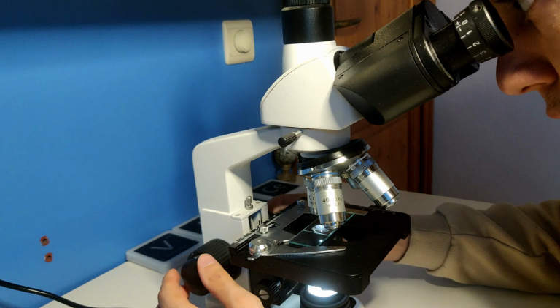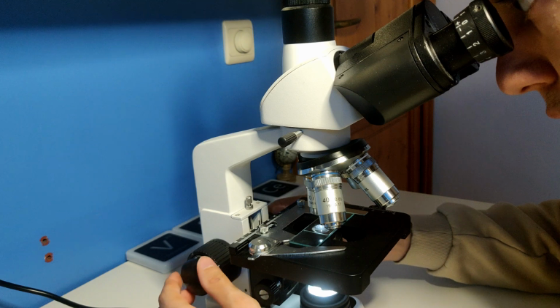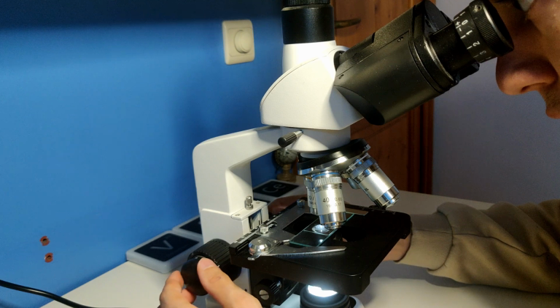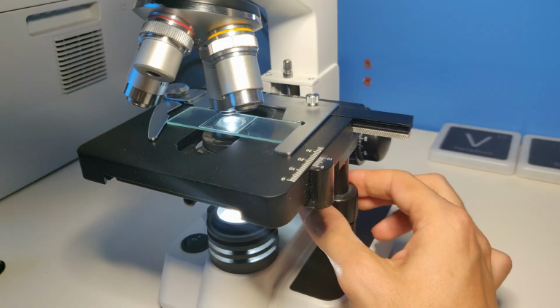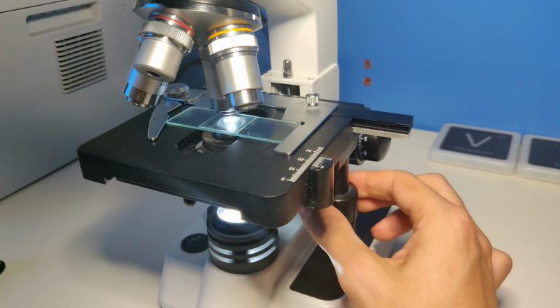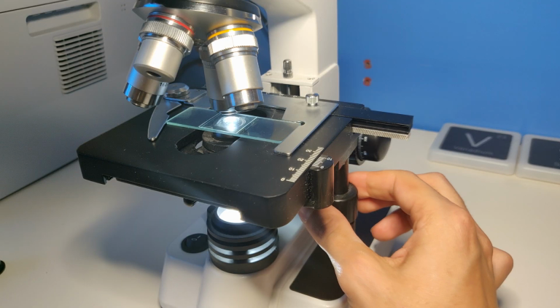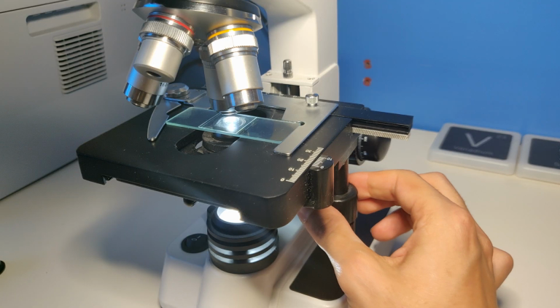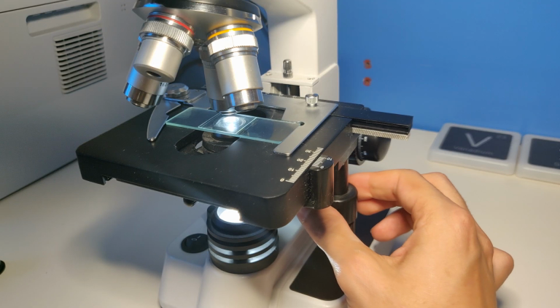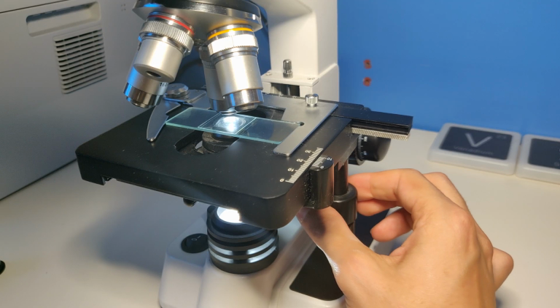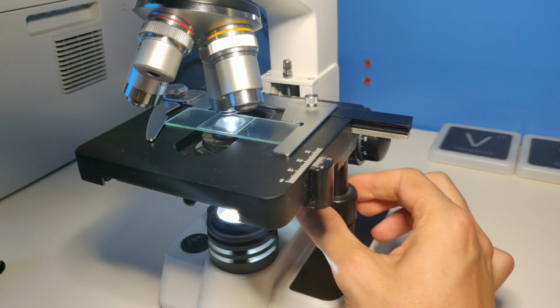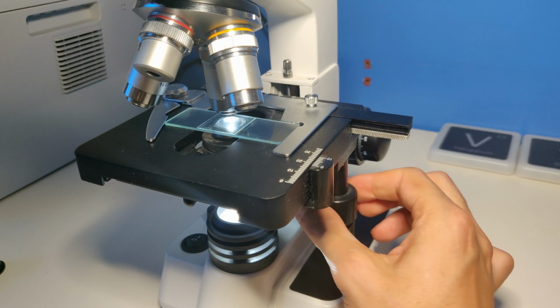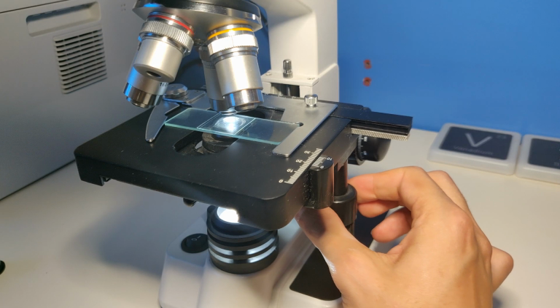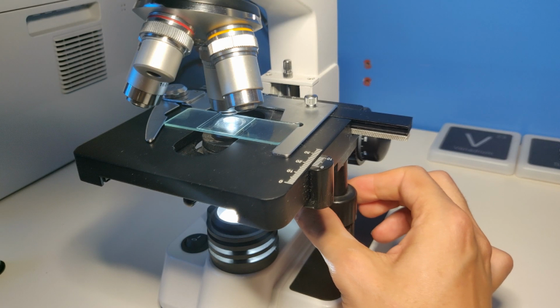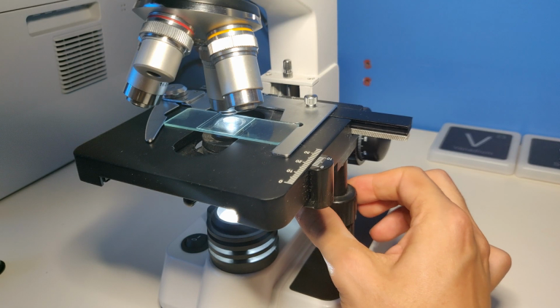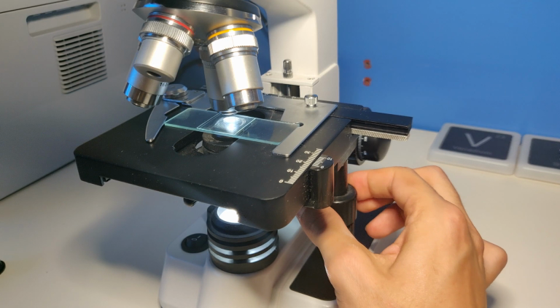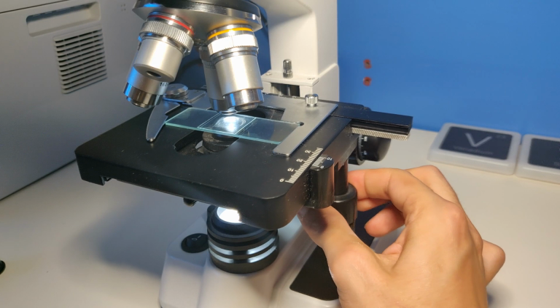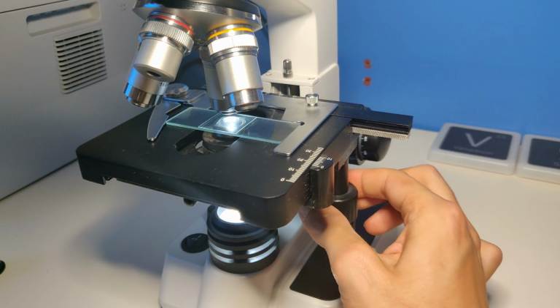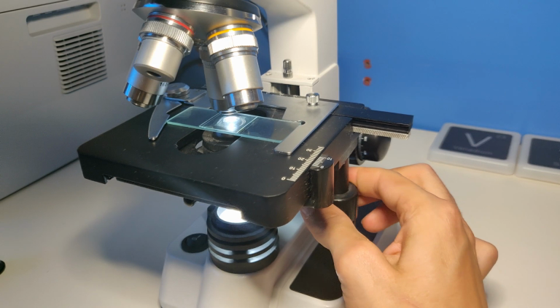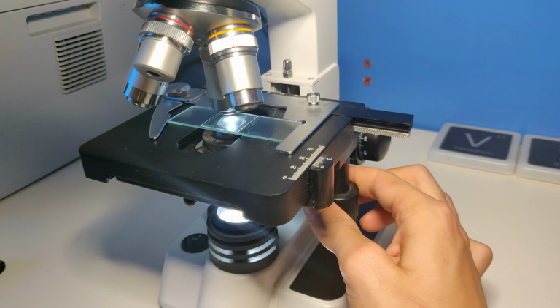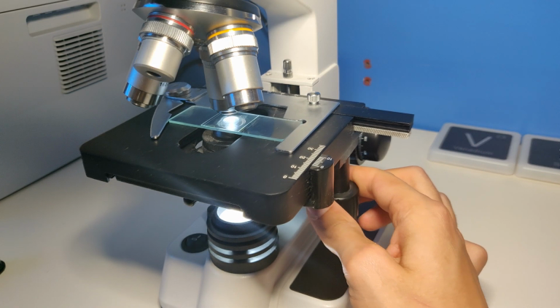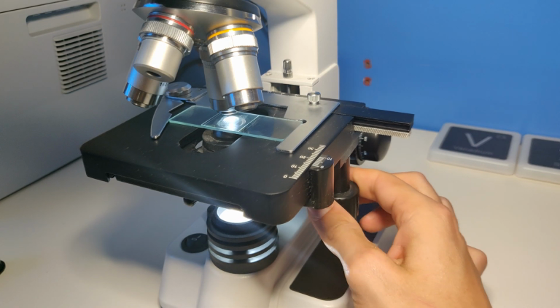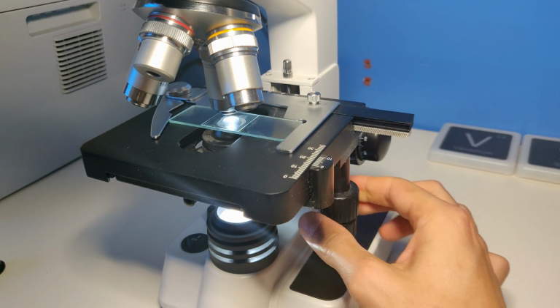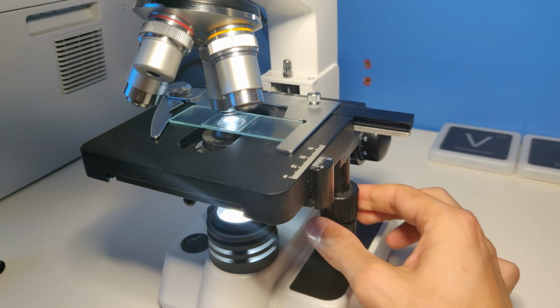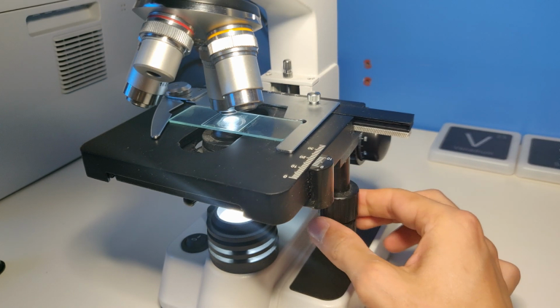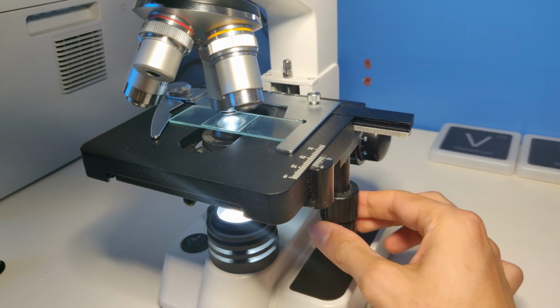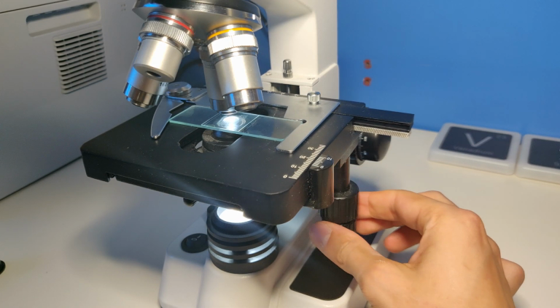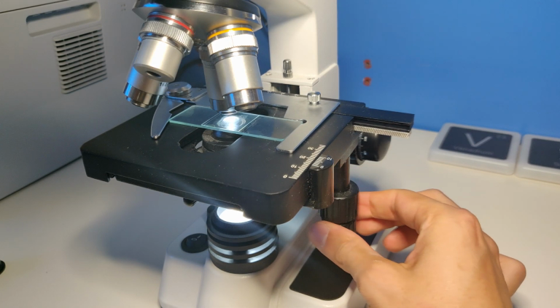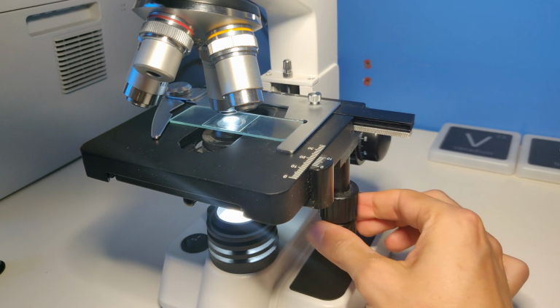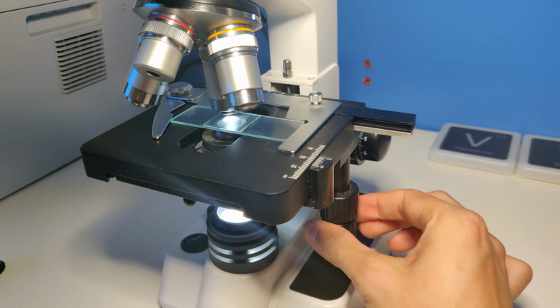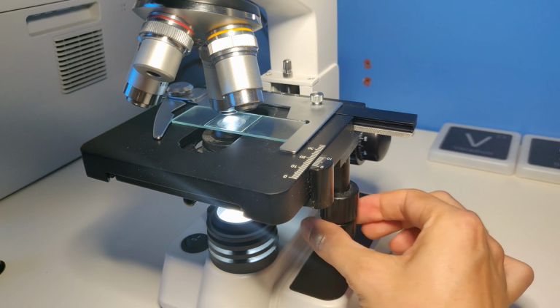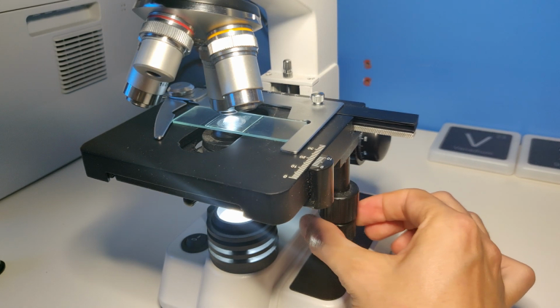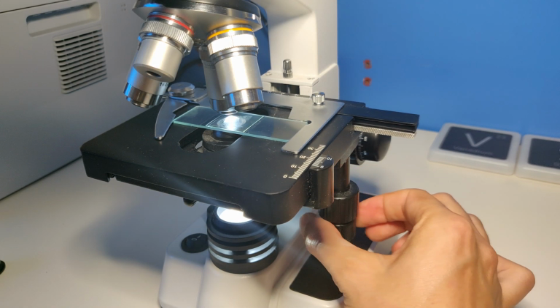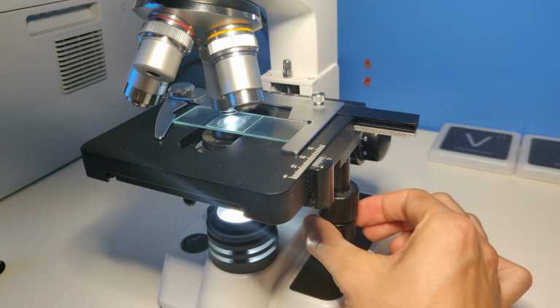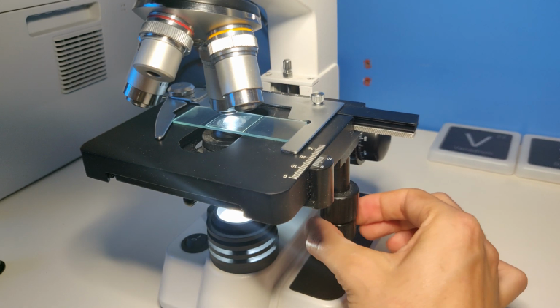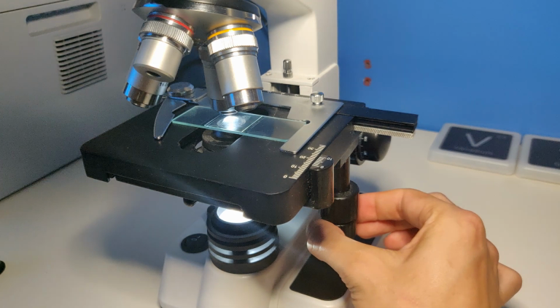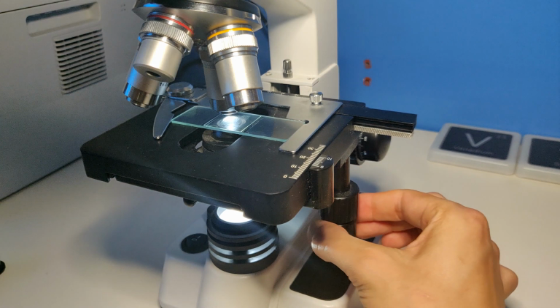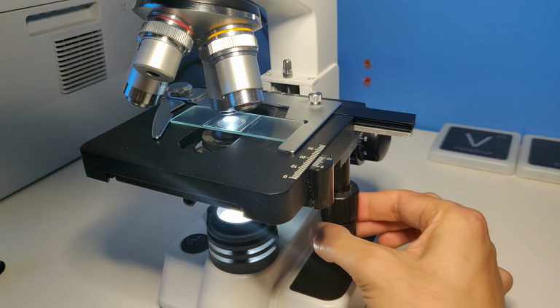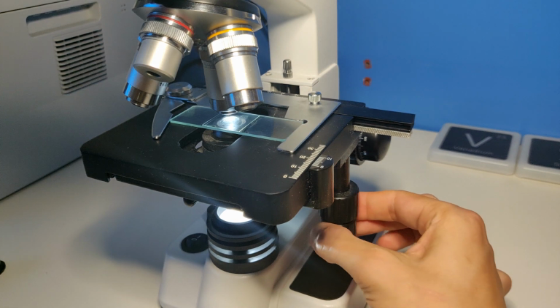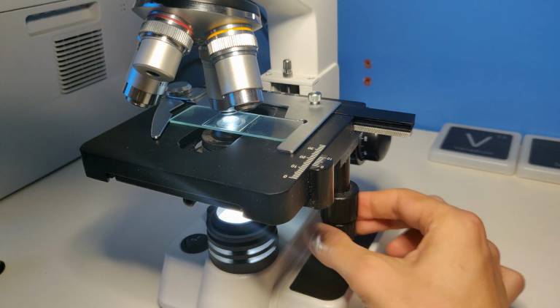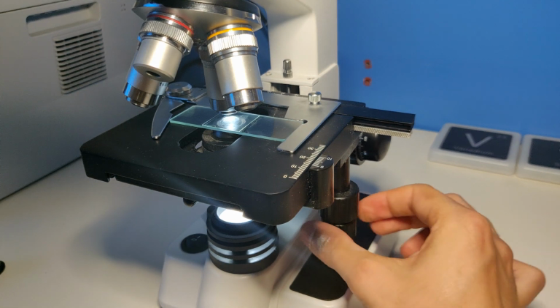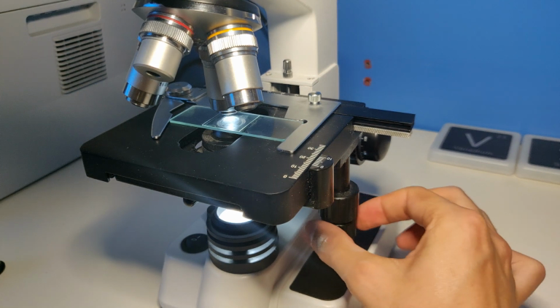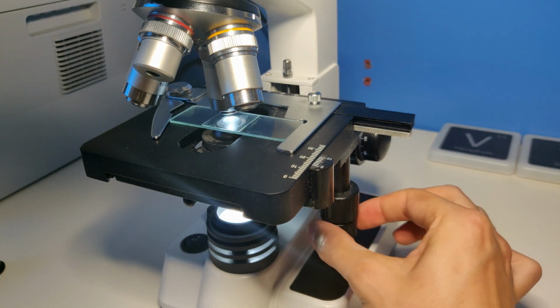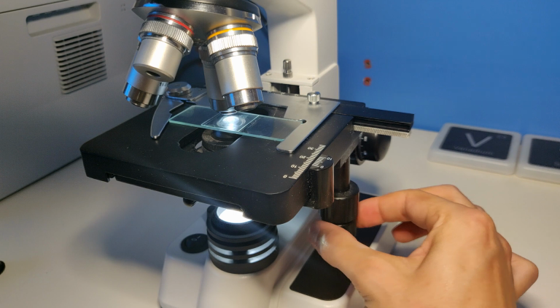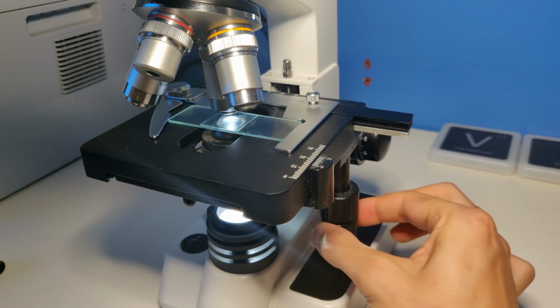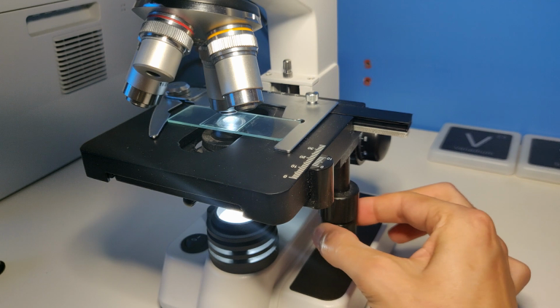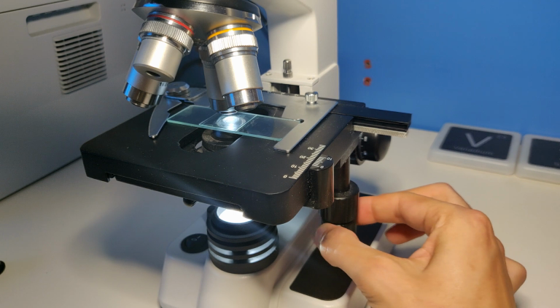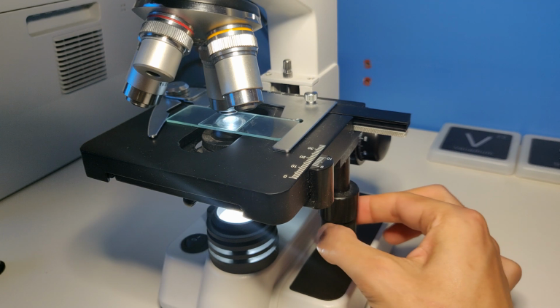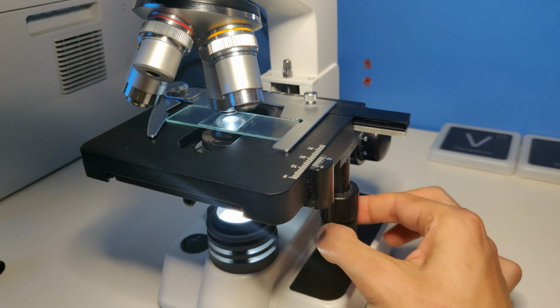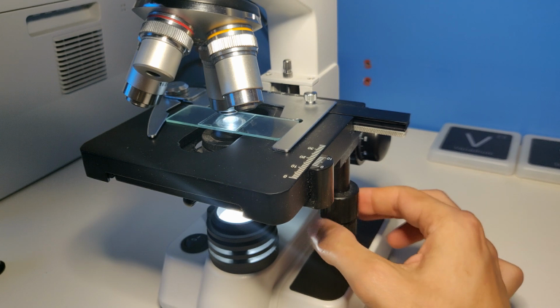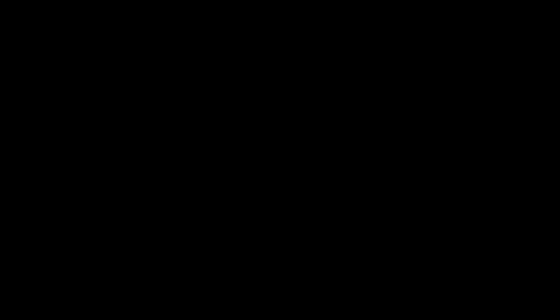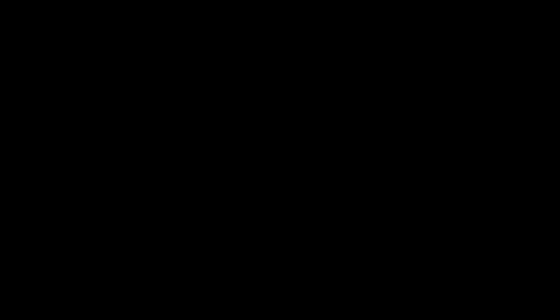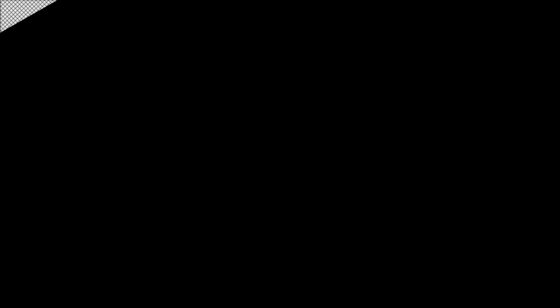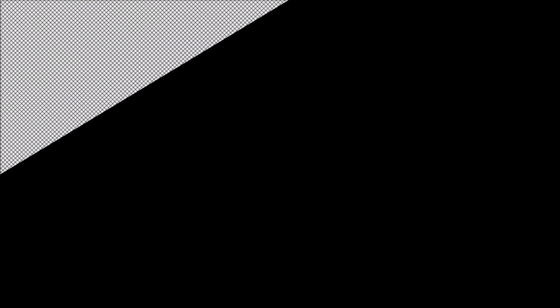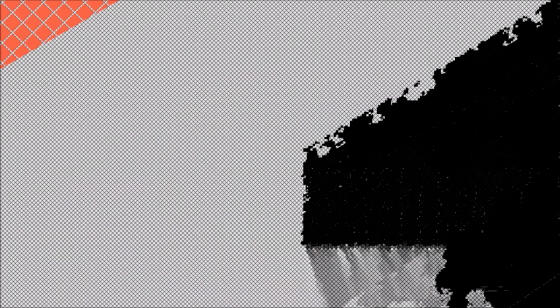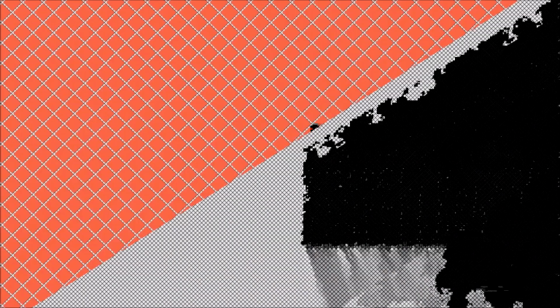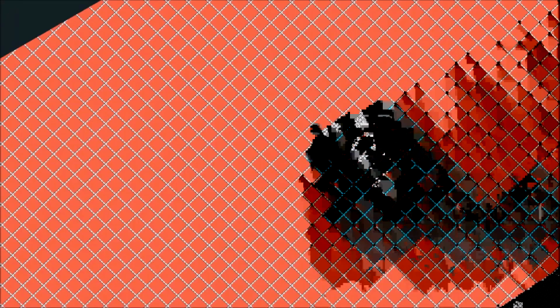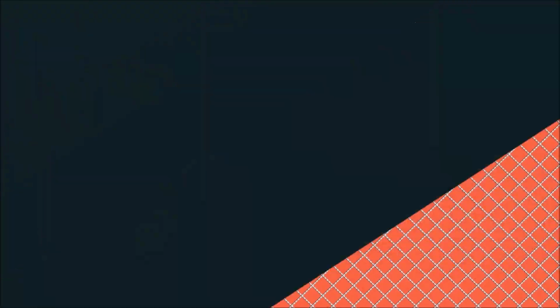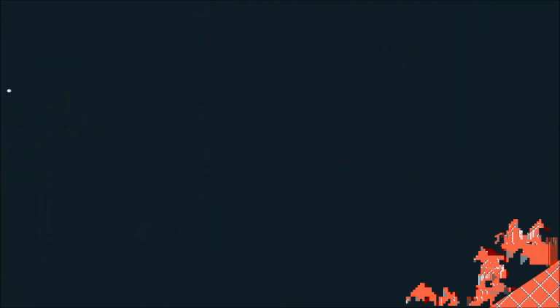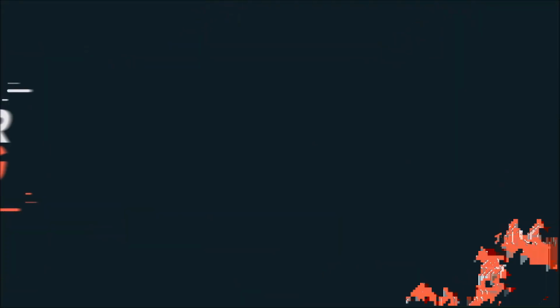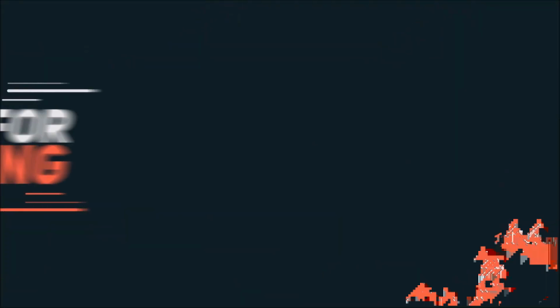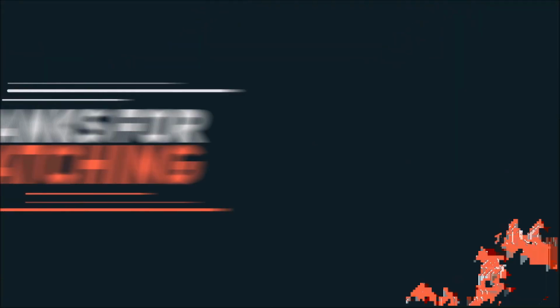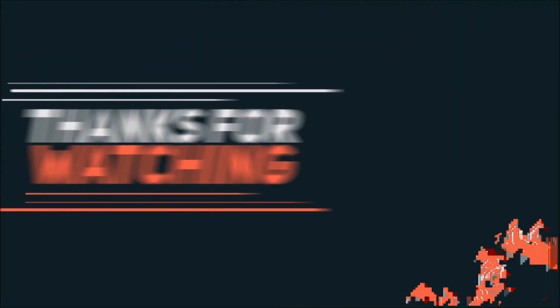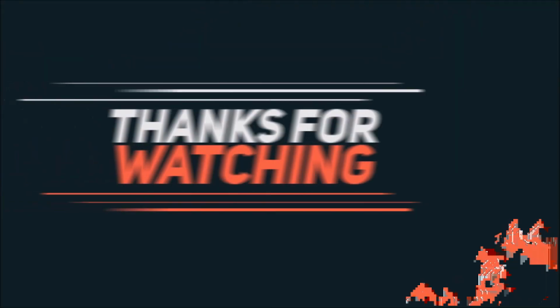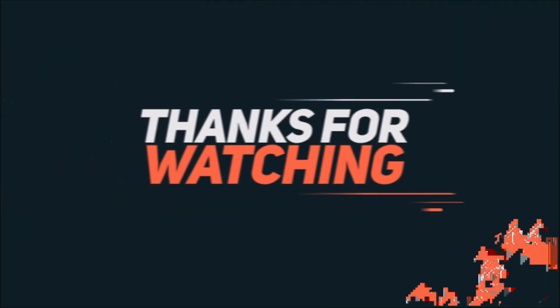To search your specimen you can use these knobs to change the XY position. Thanks for watching and see you next time.